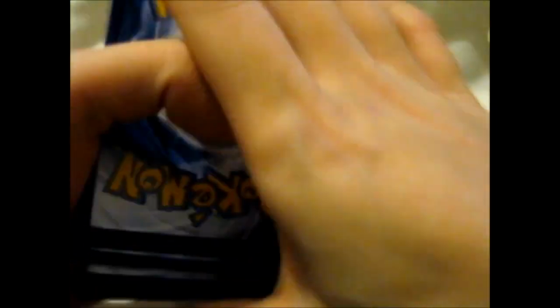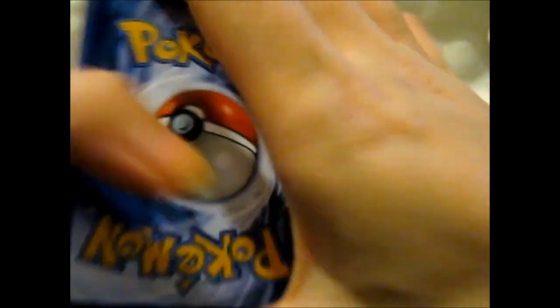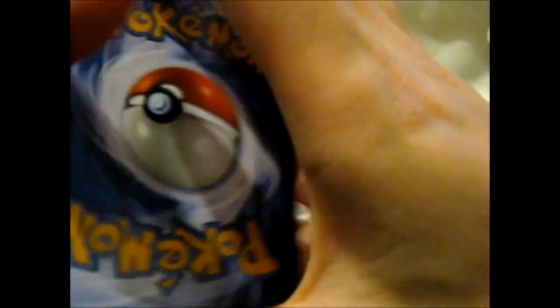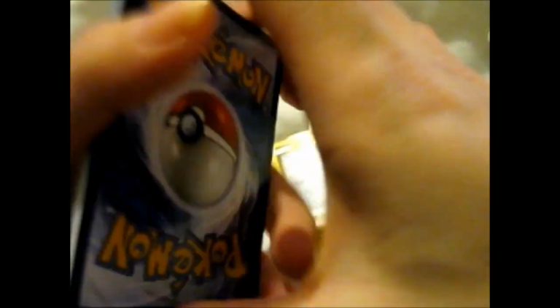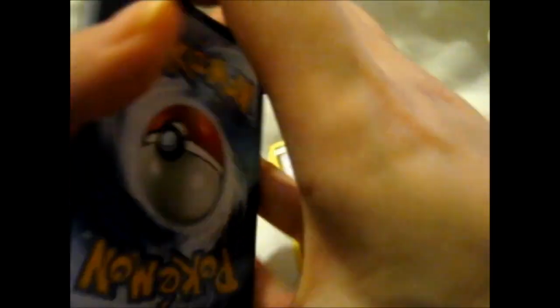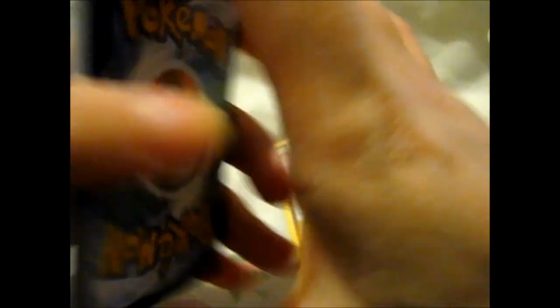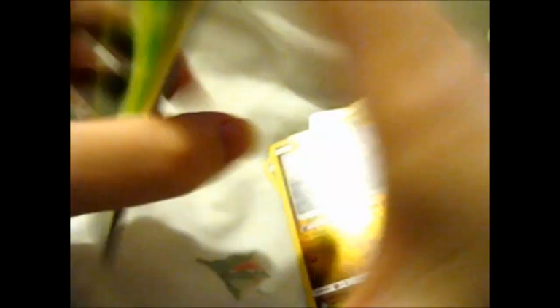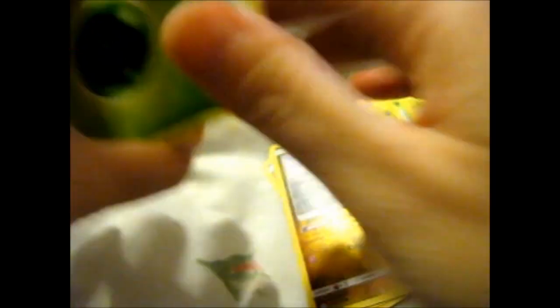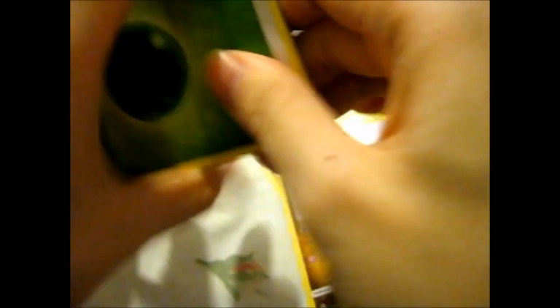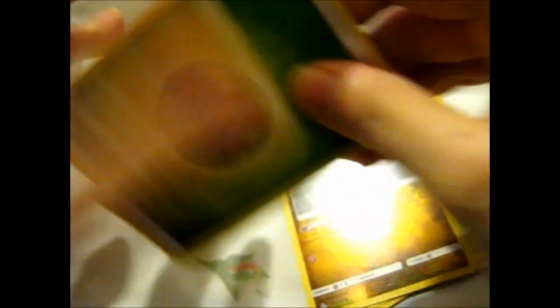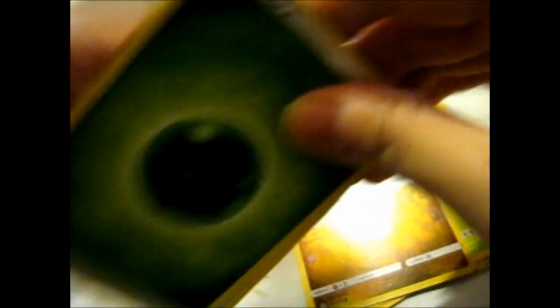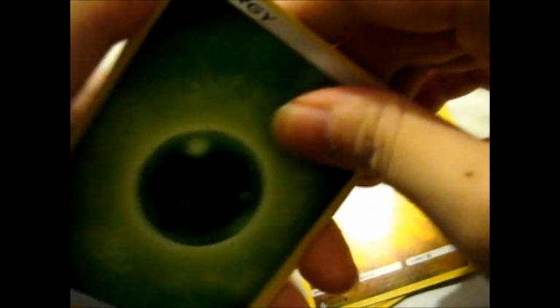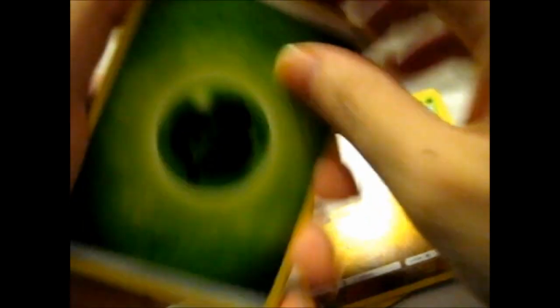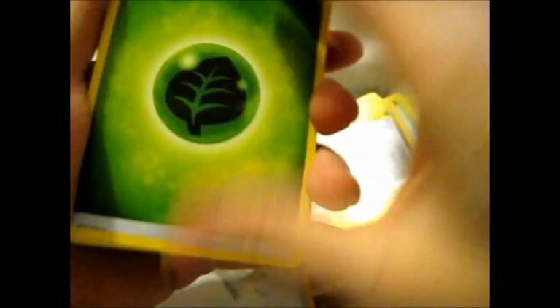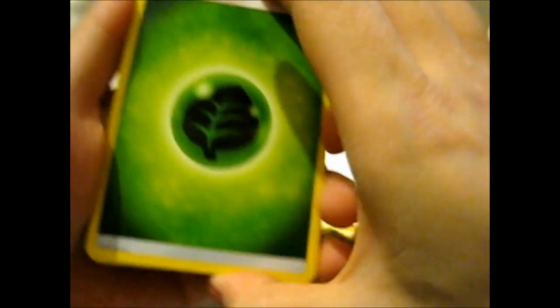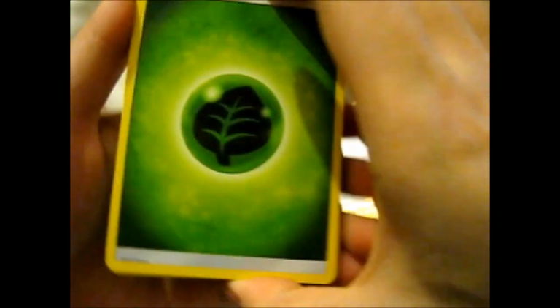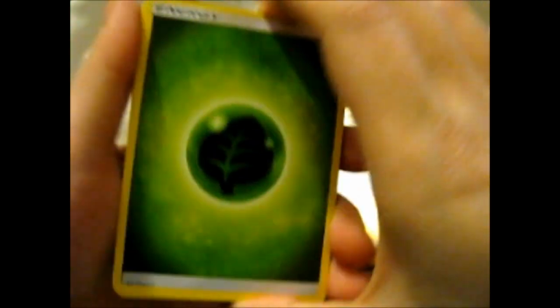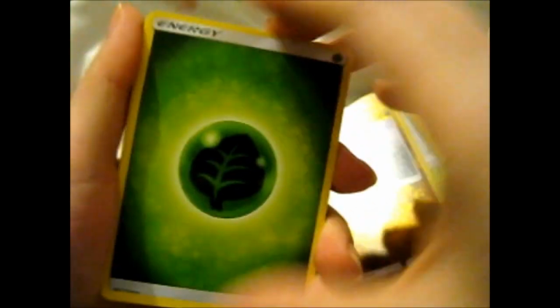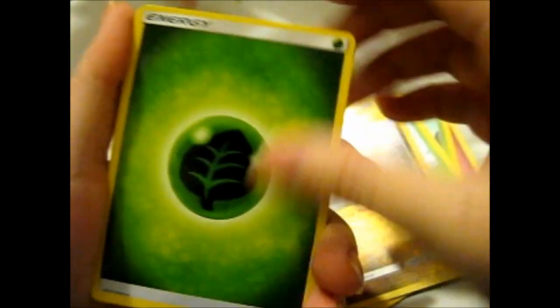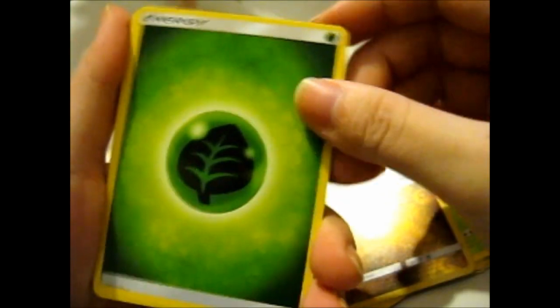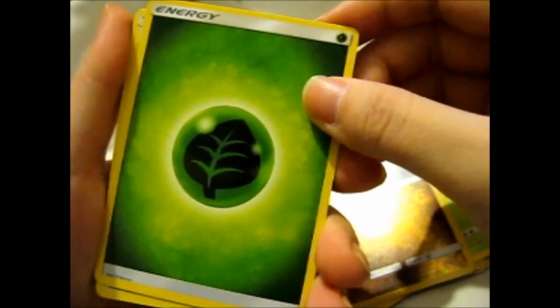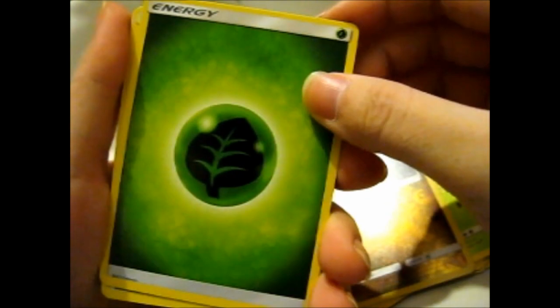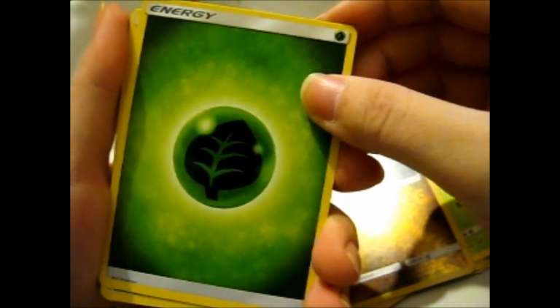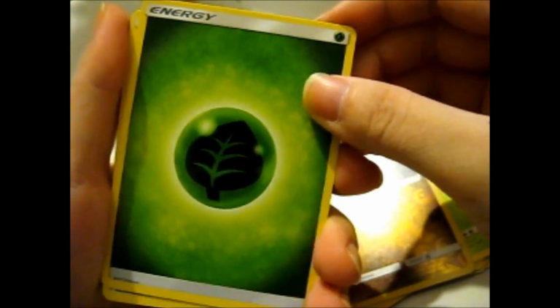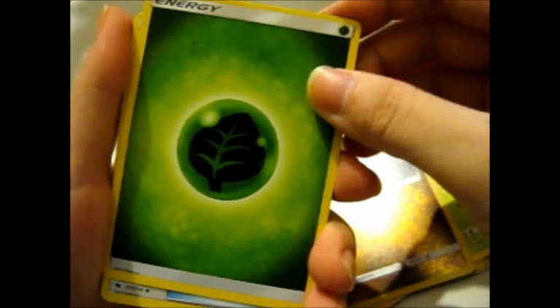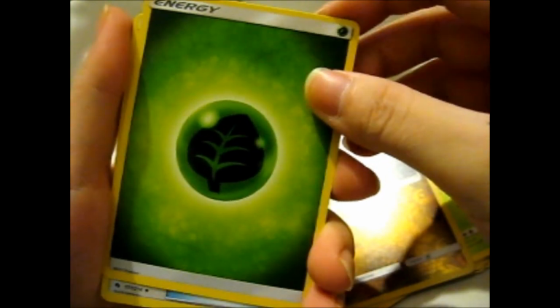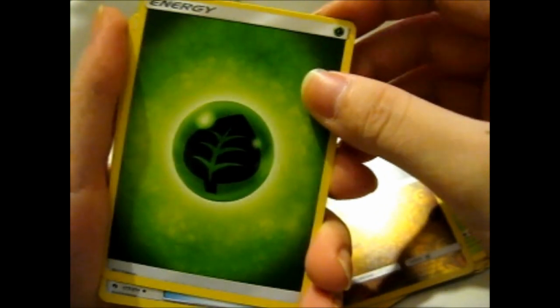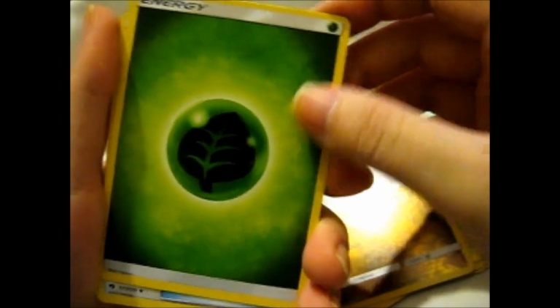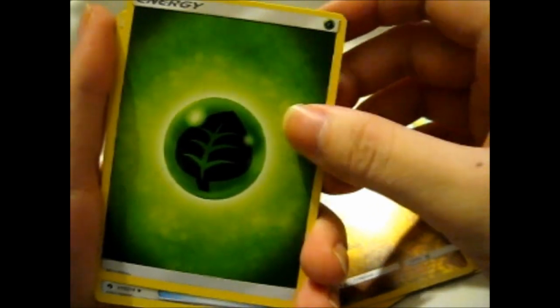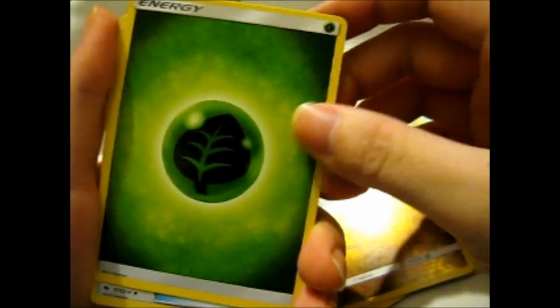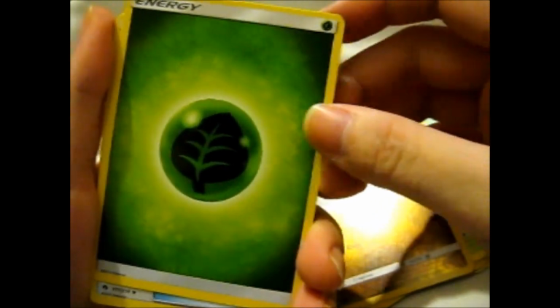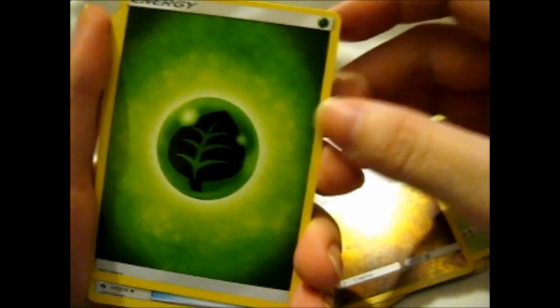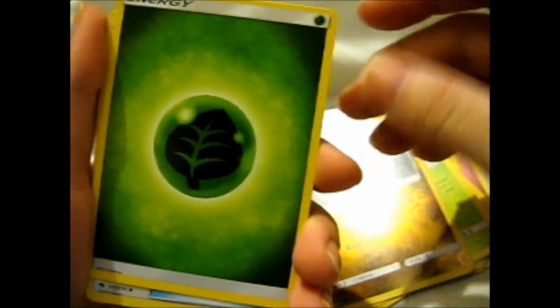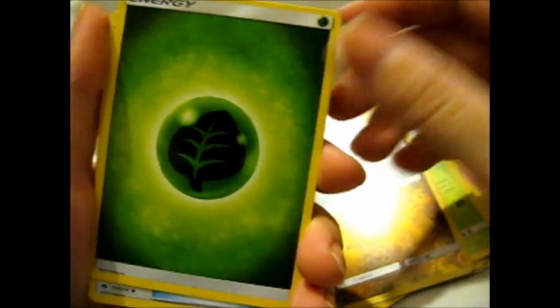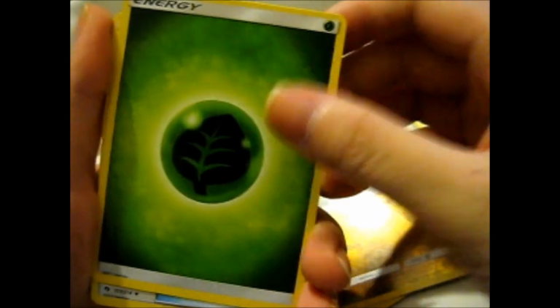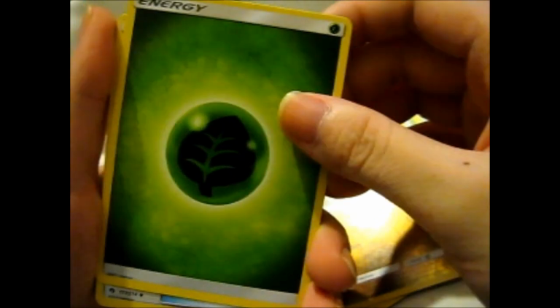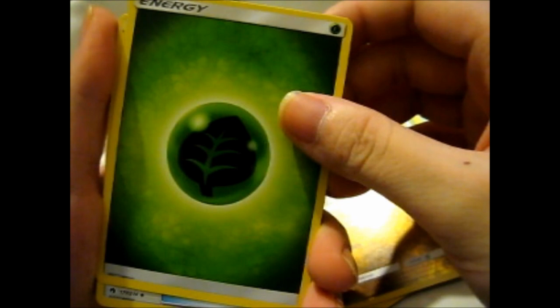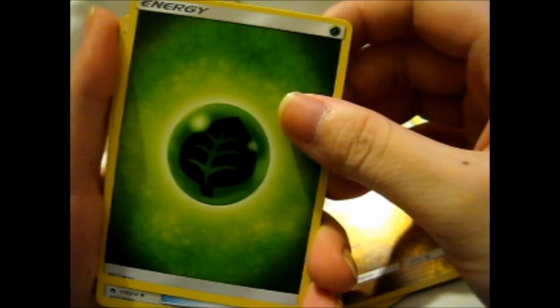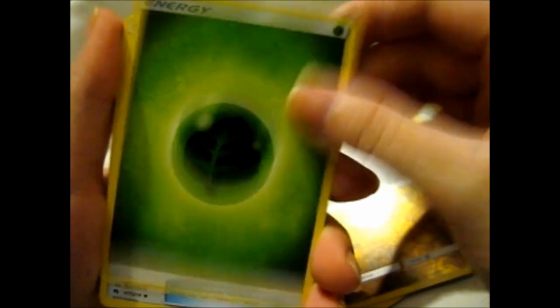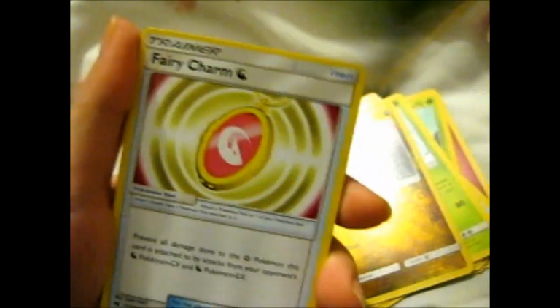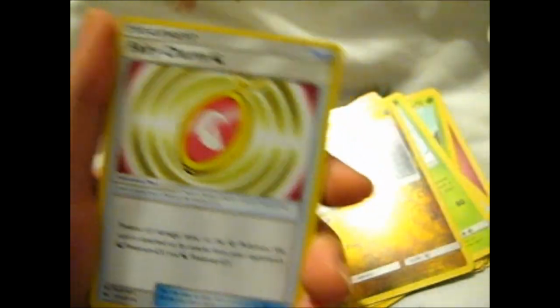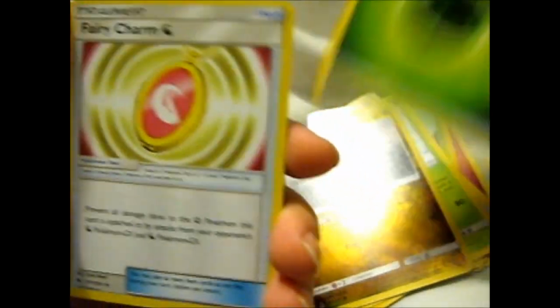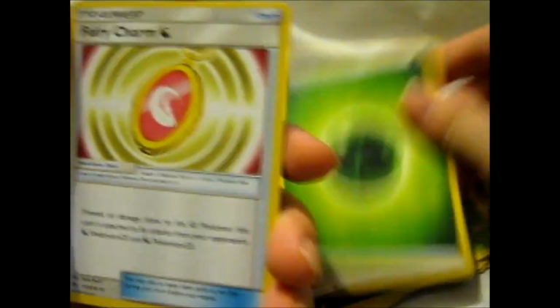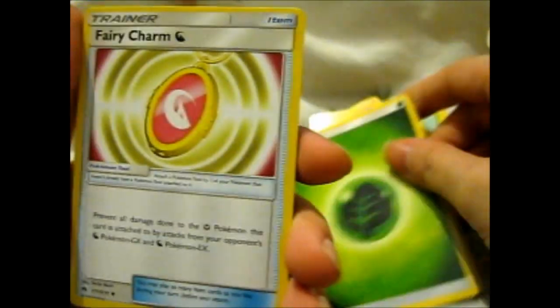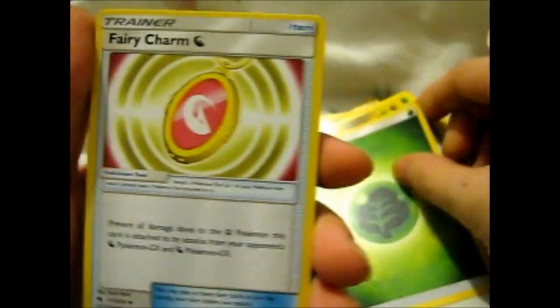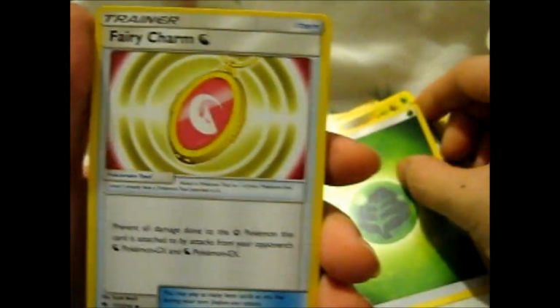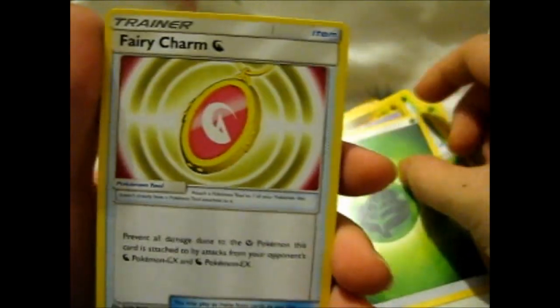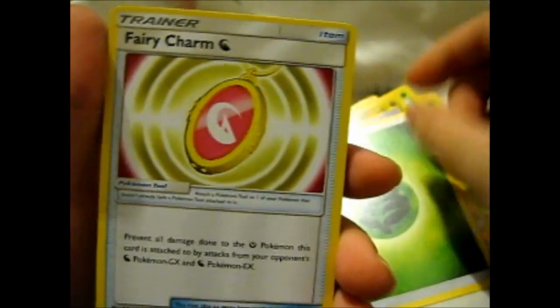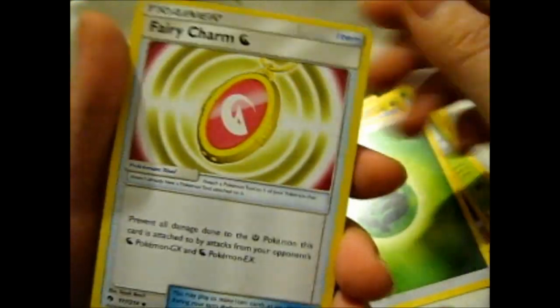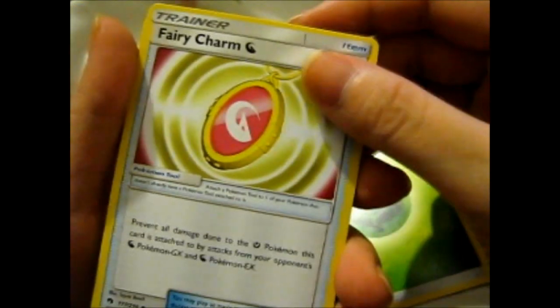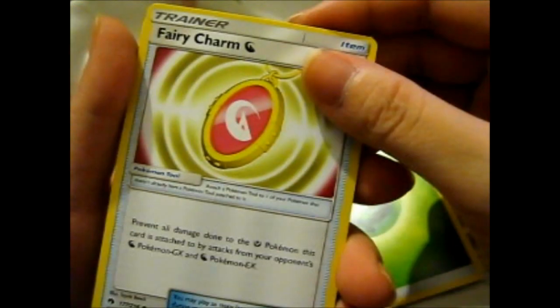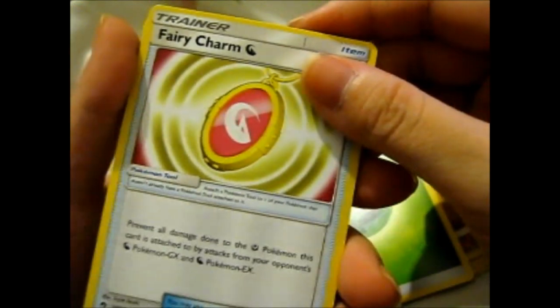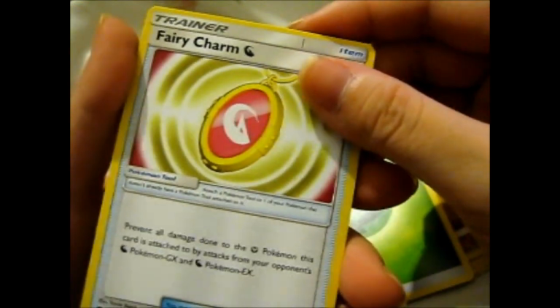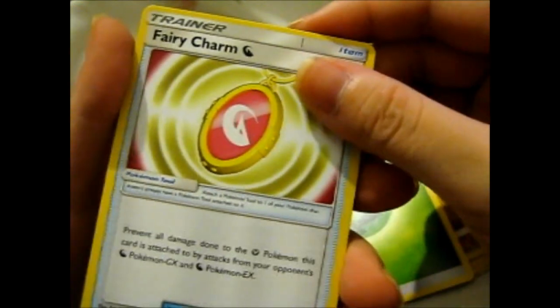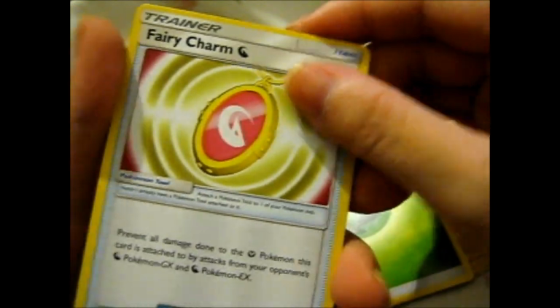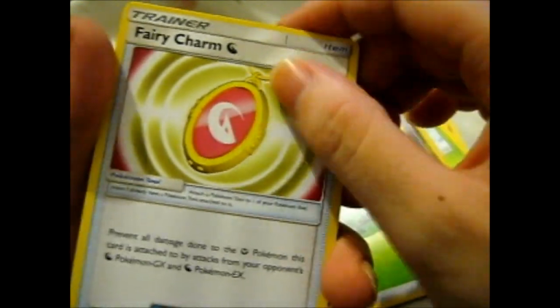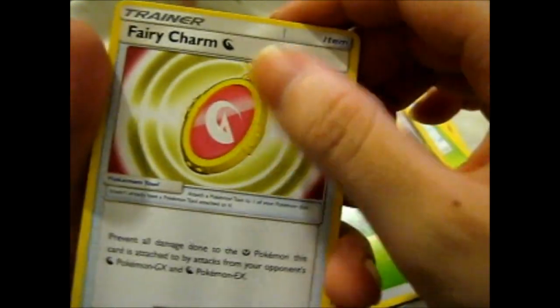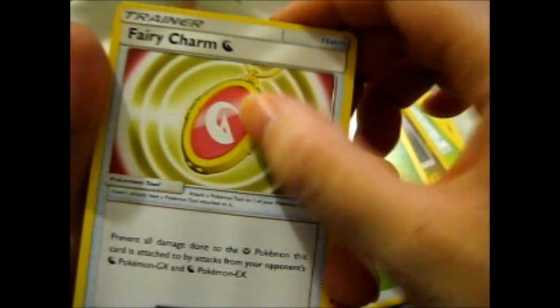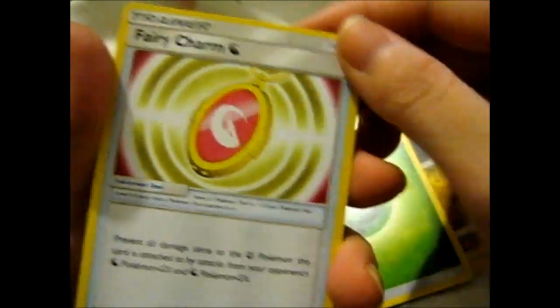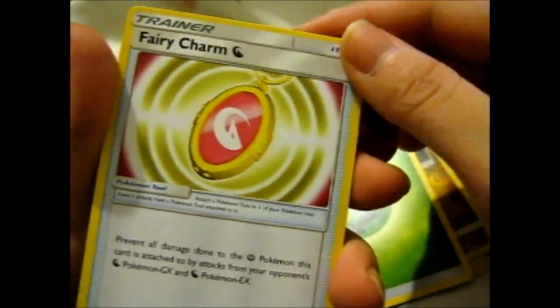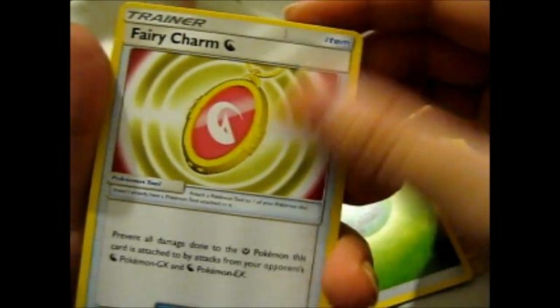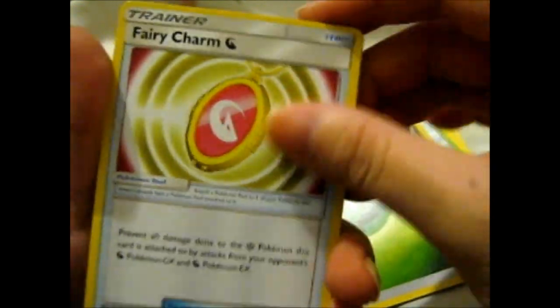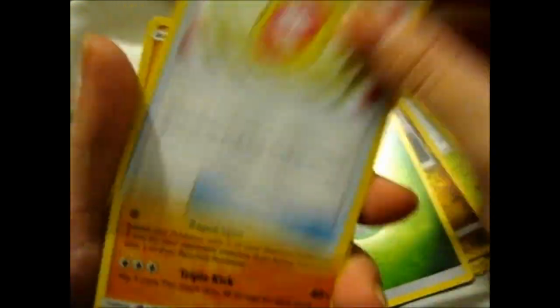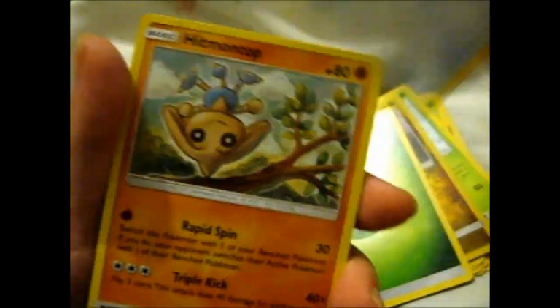My battery is dying, so we'll go fast. She has some grass energy. Ooh, we got a dragon fairy charm.